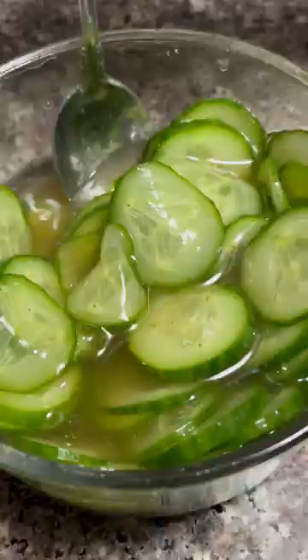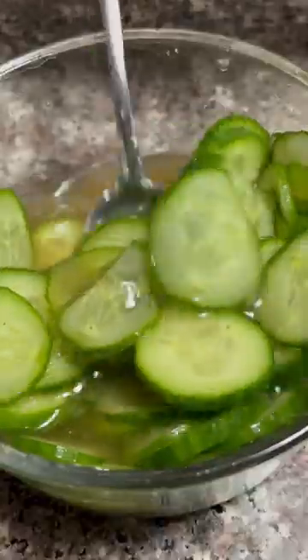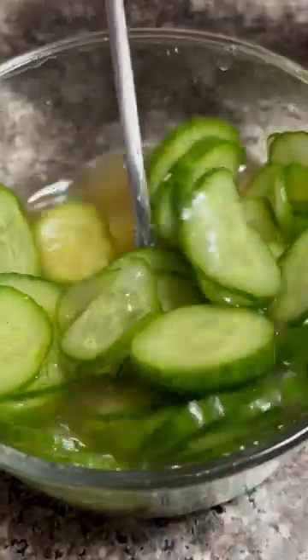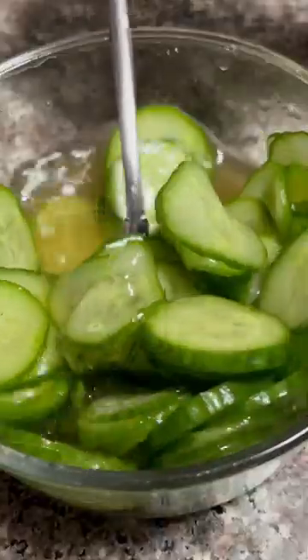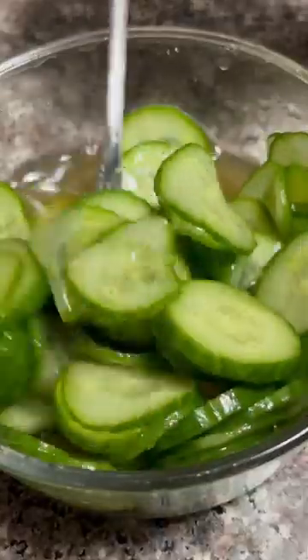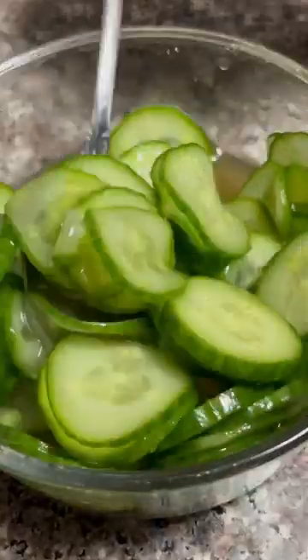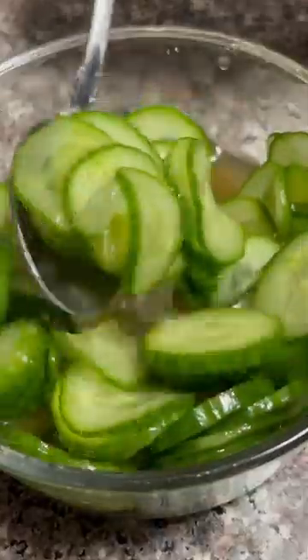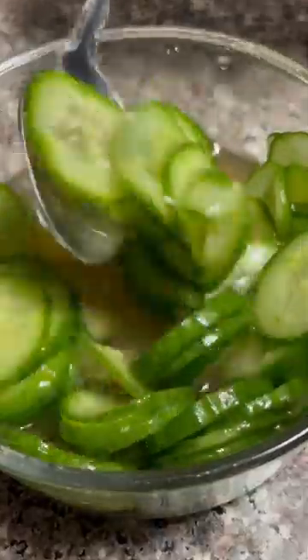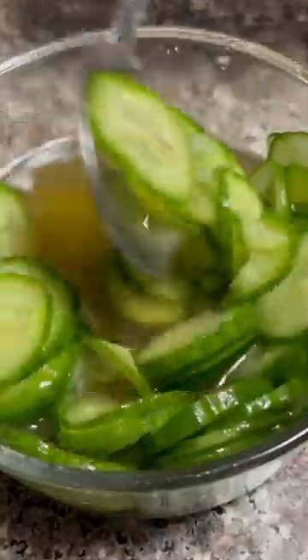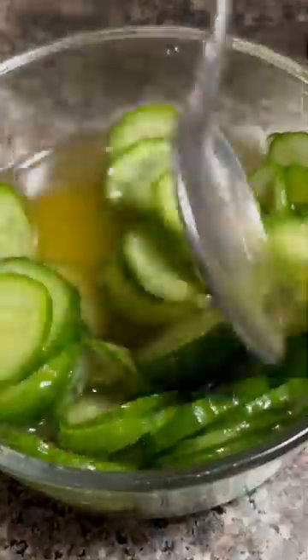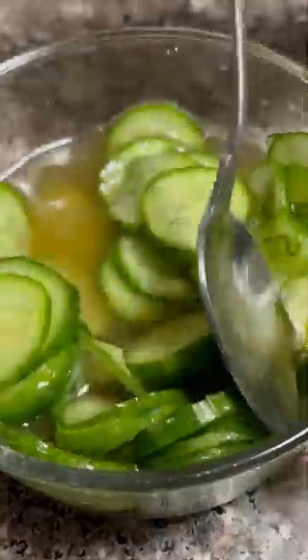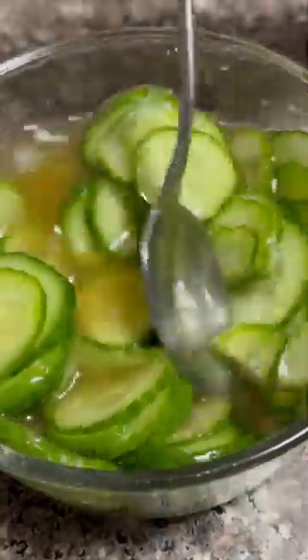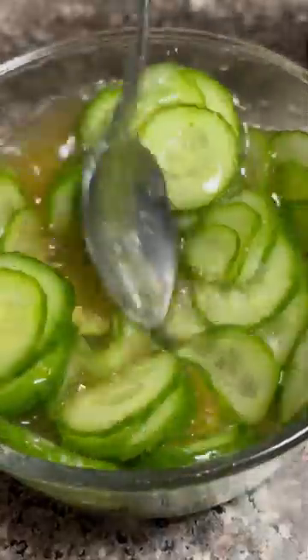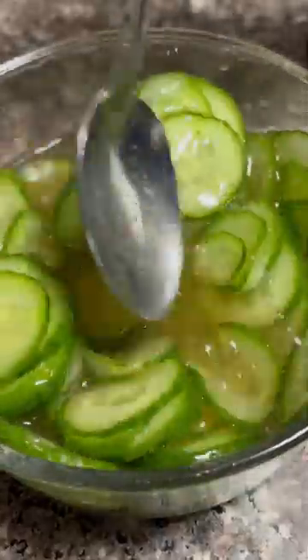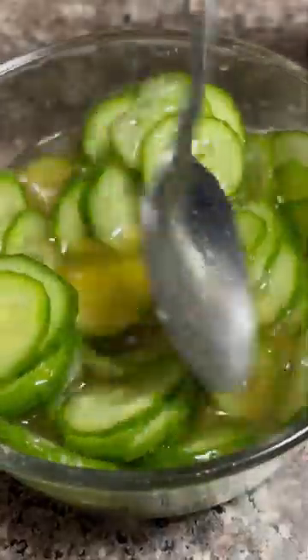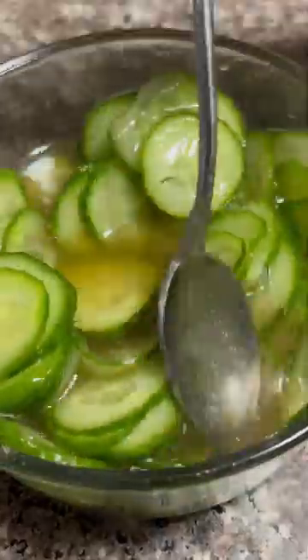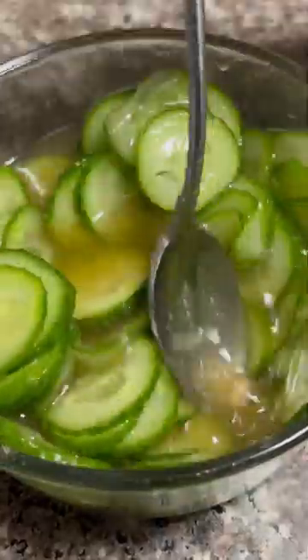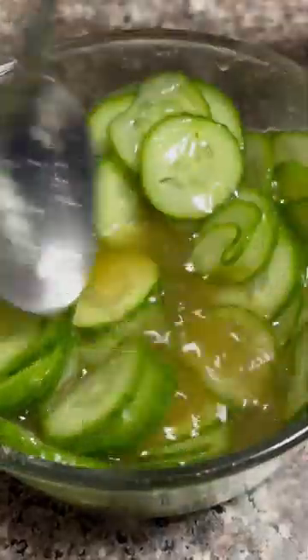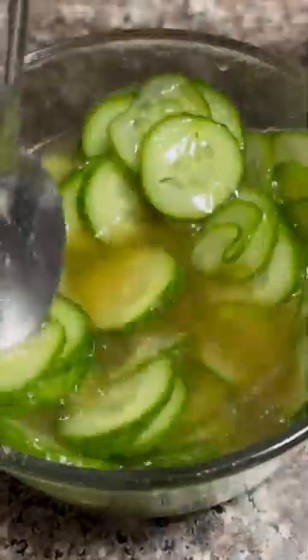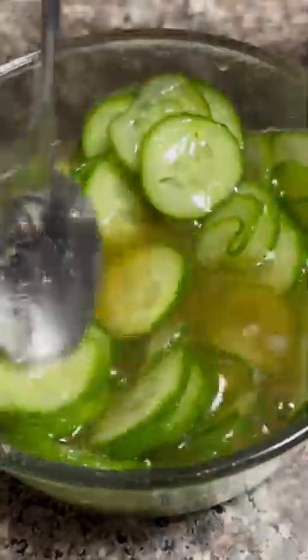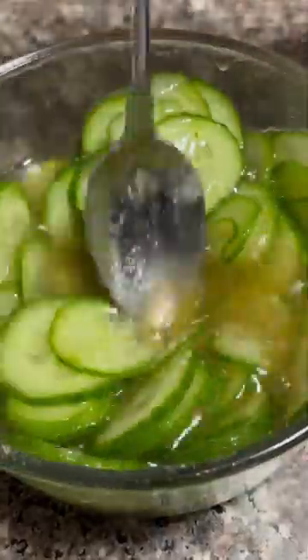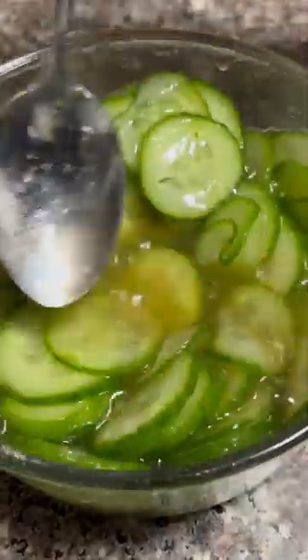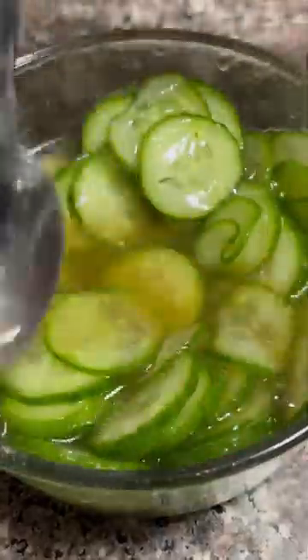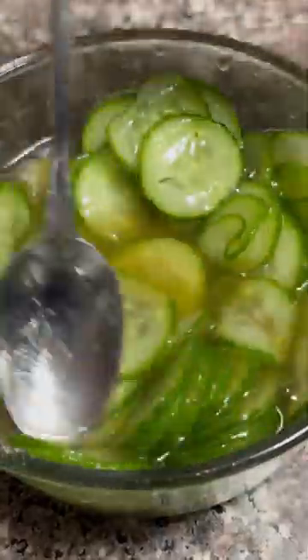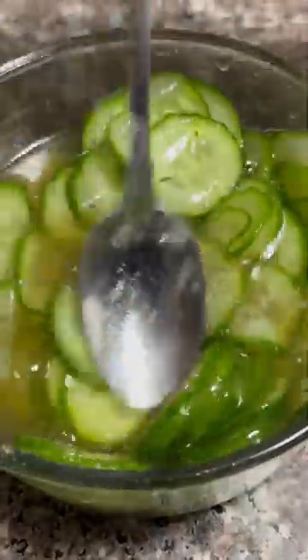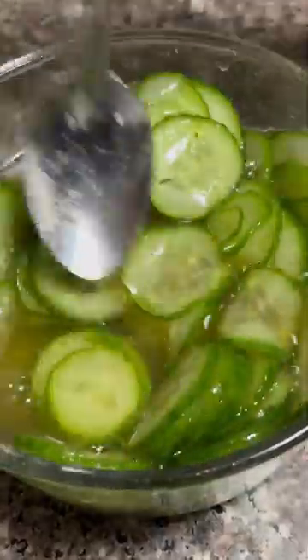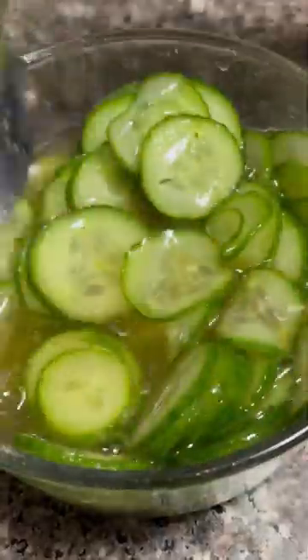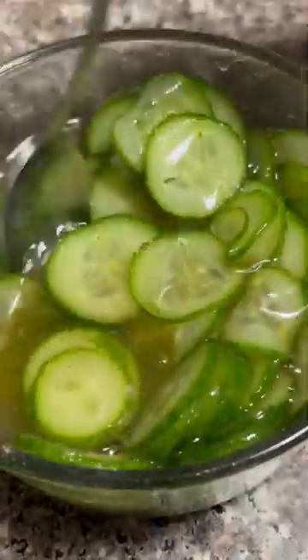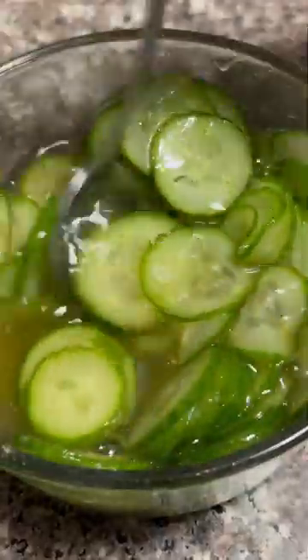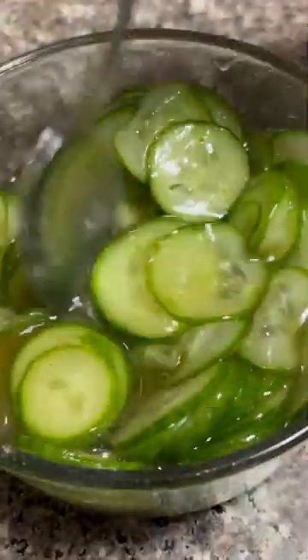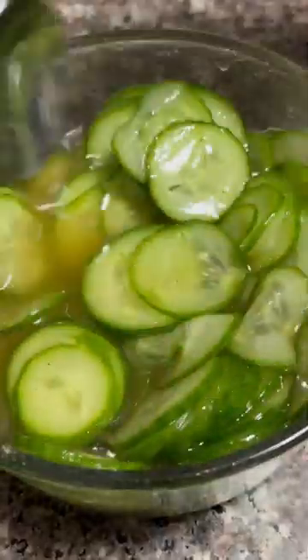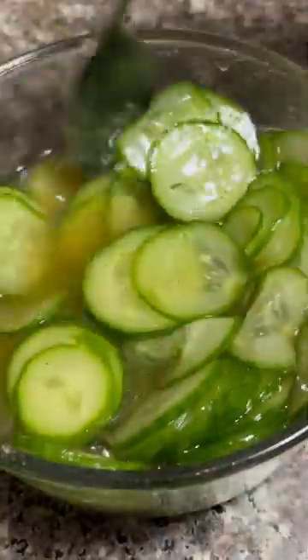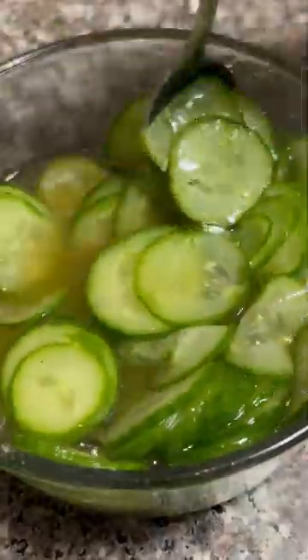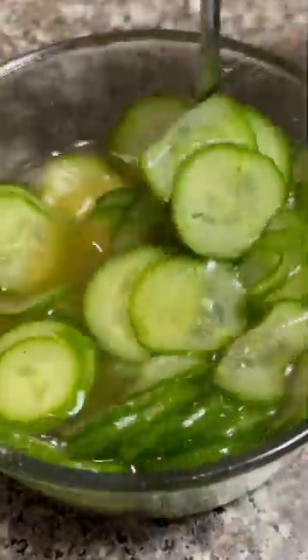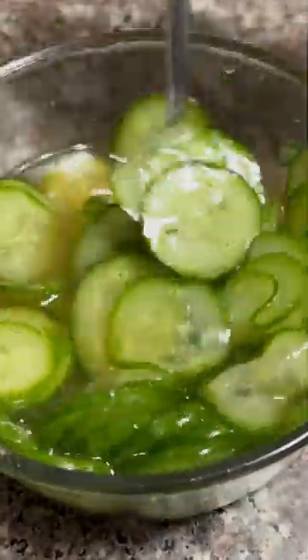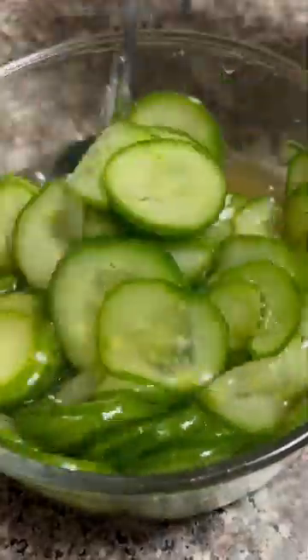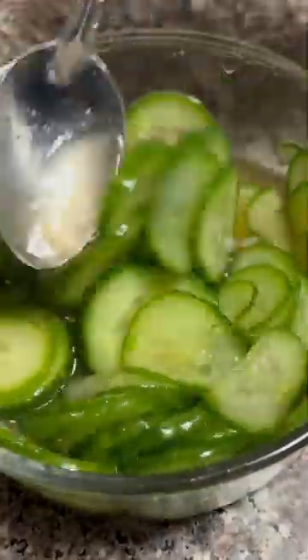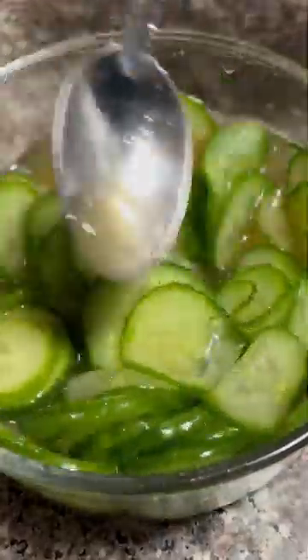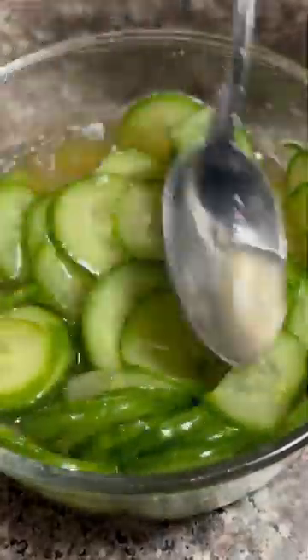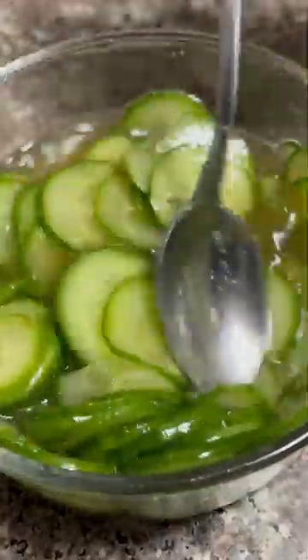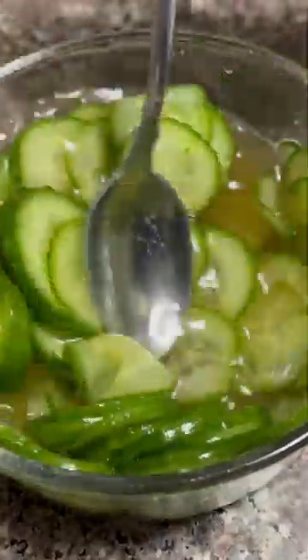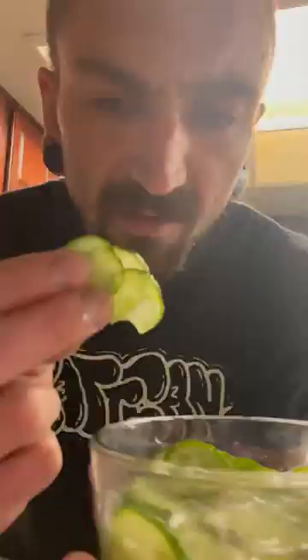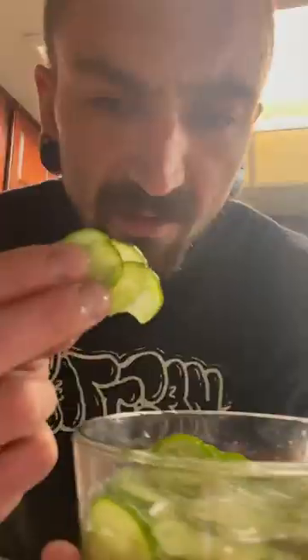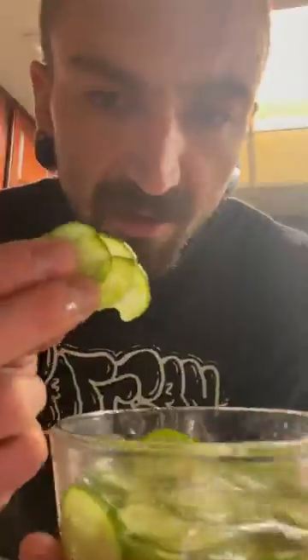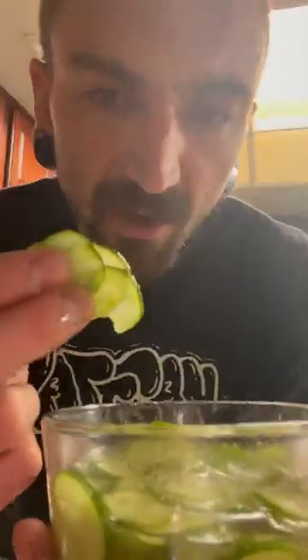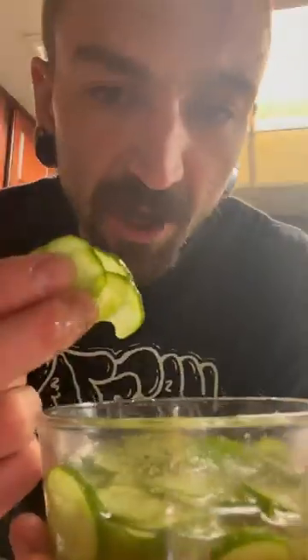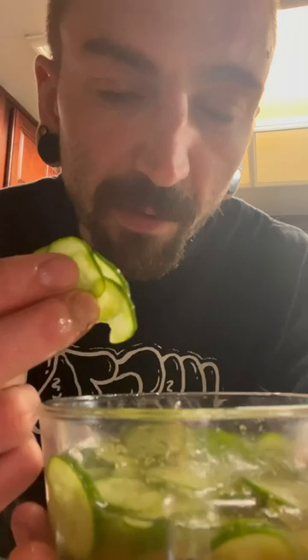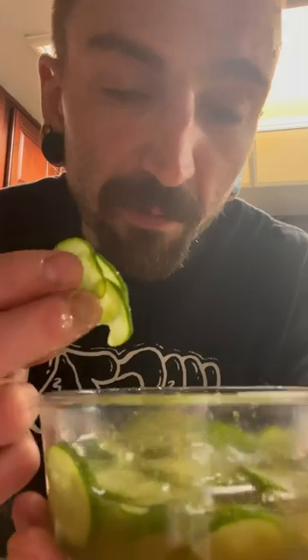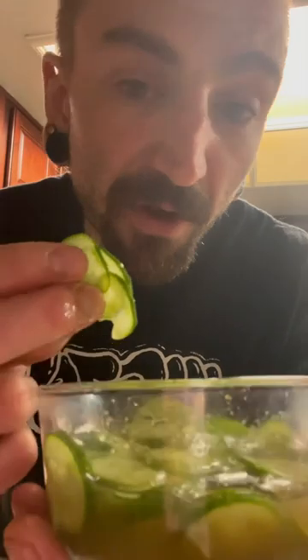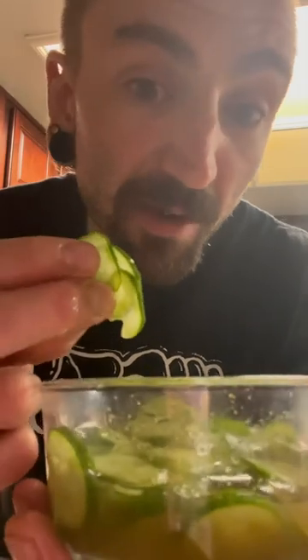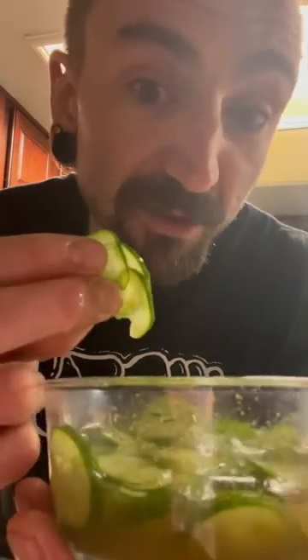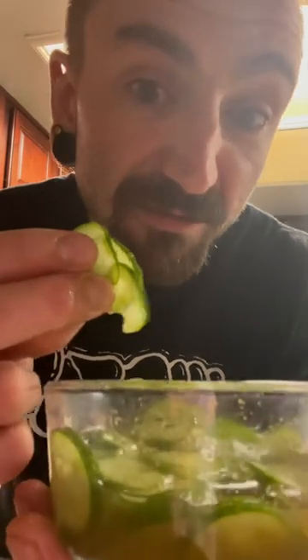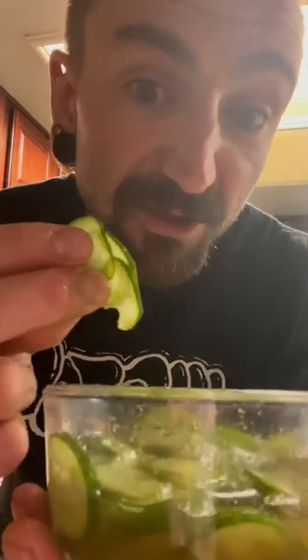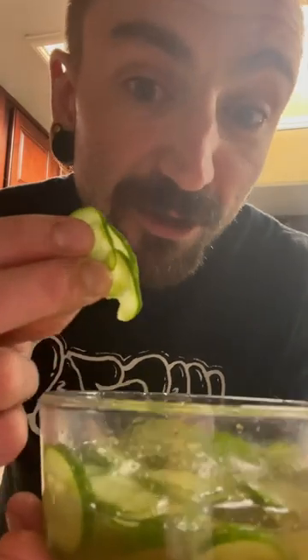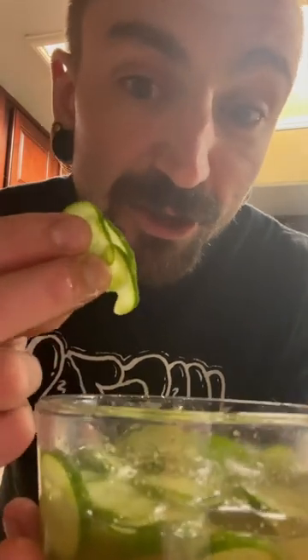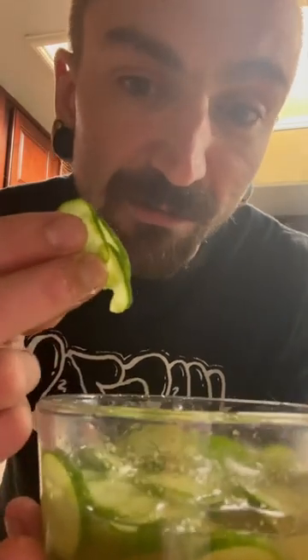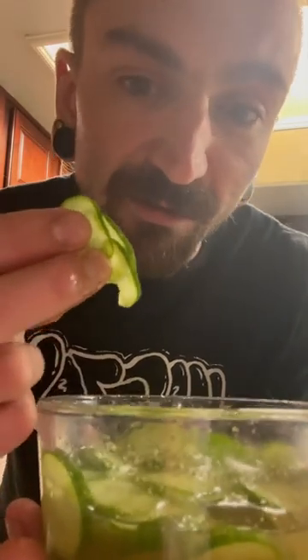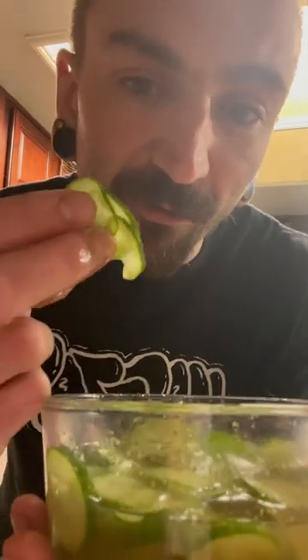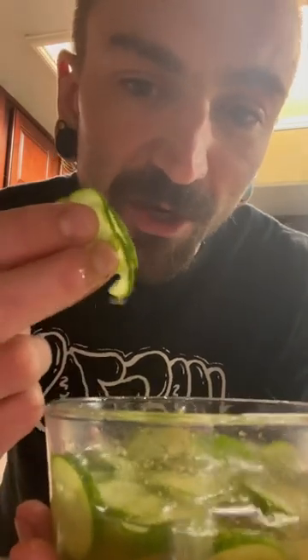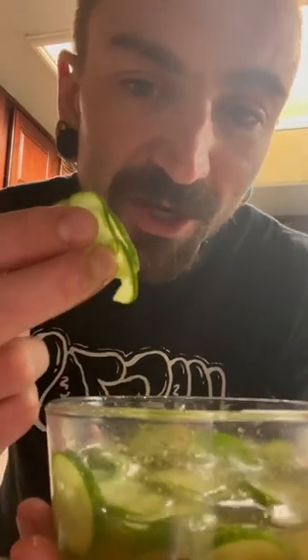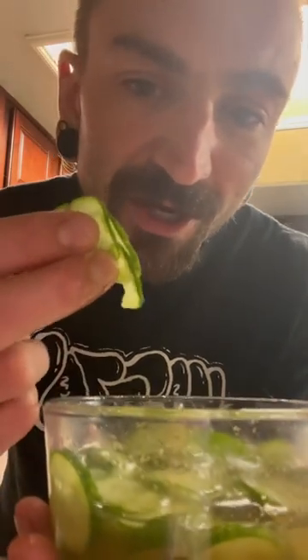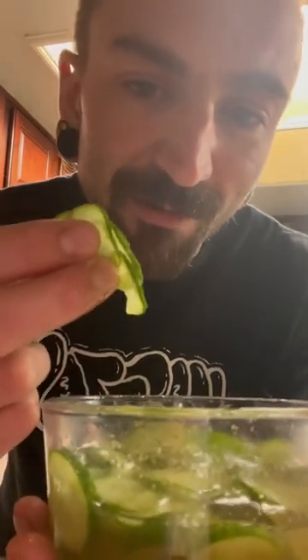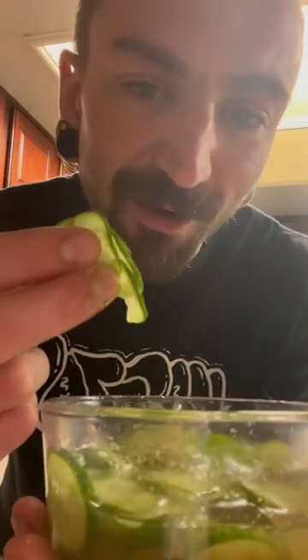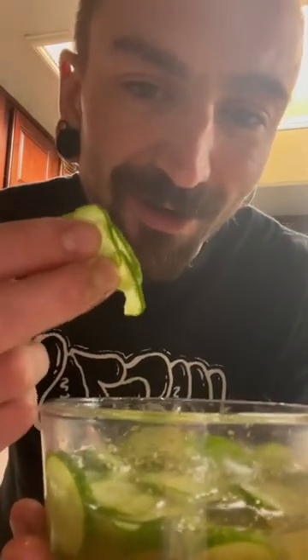Add in your cucumbers, a little TLC, and marinate them overnight. Hurry up and plate them with some sushi before you eat them all.